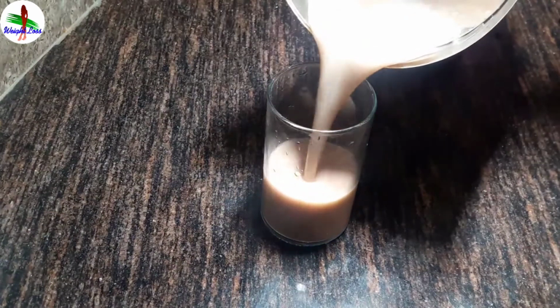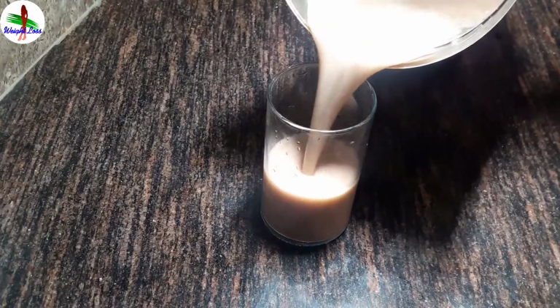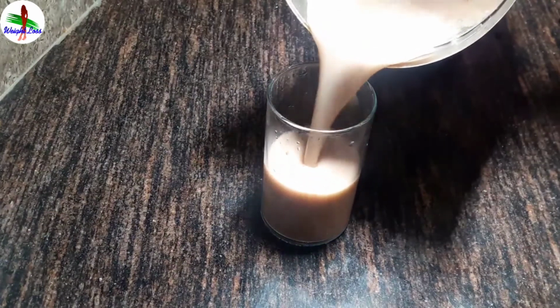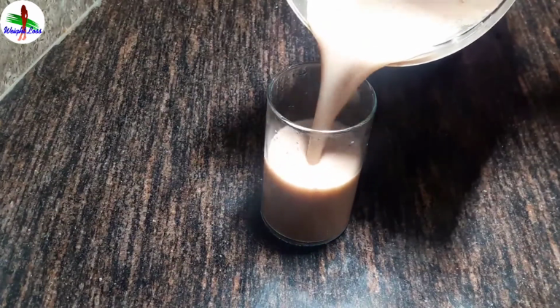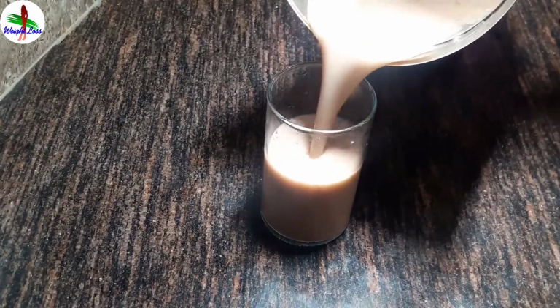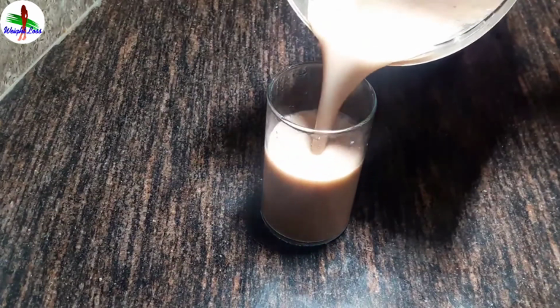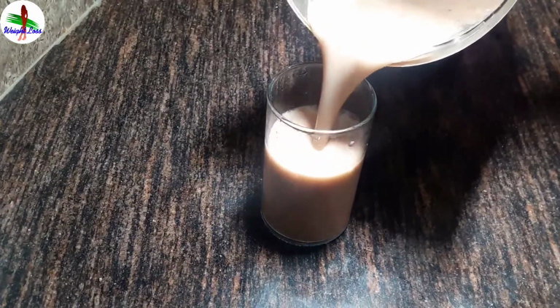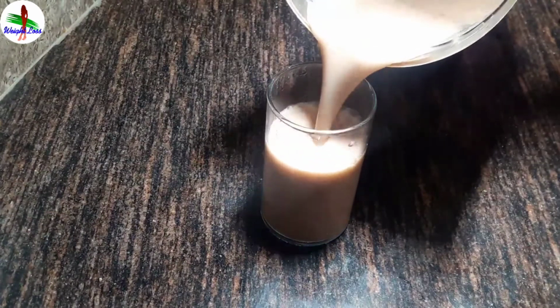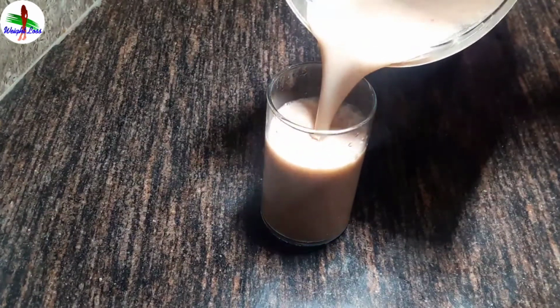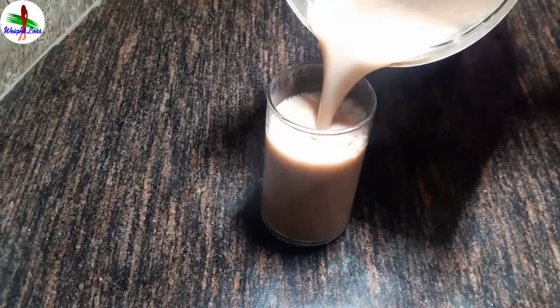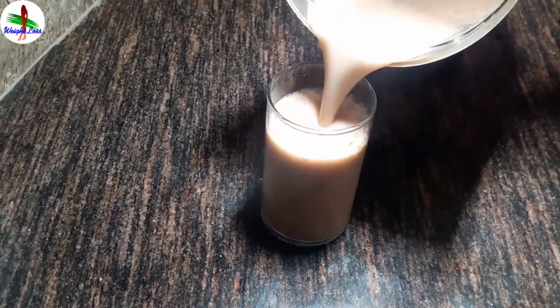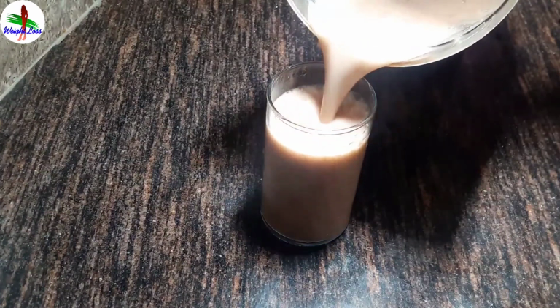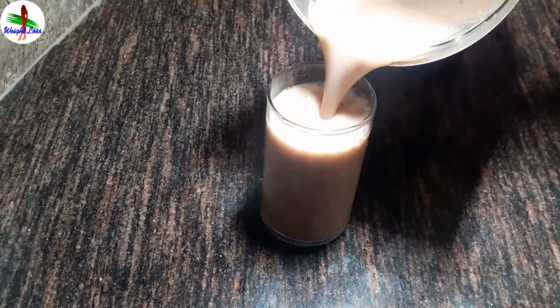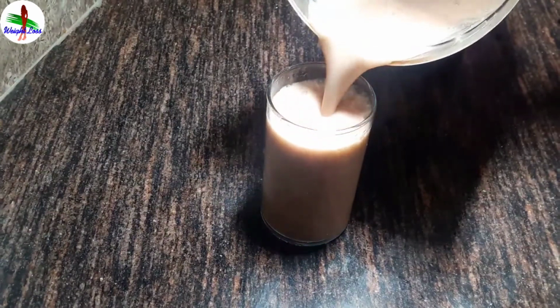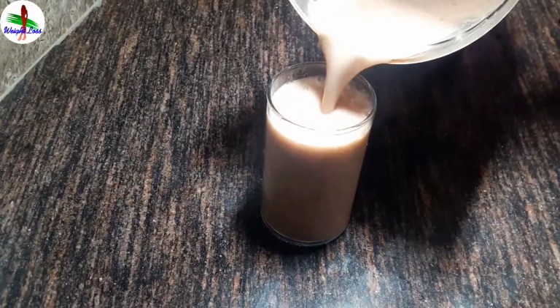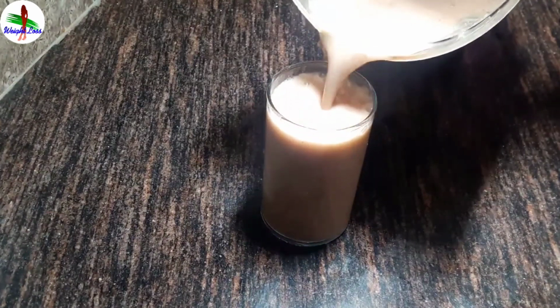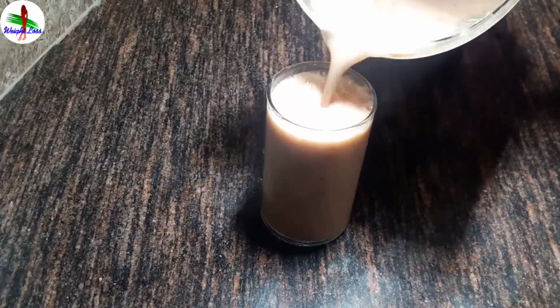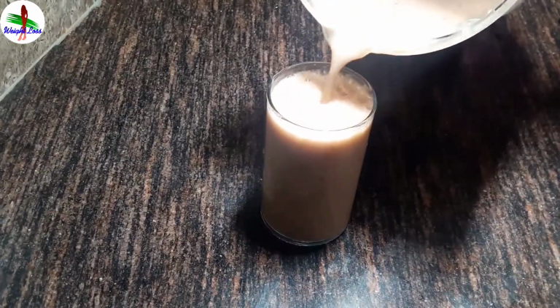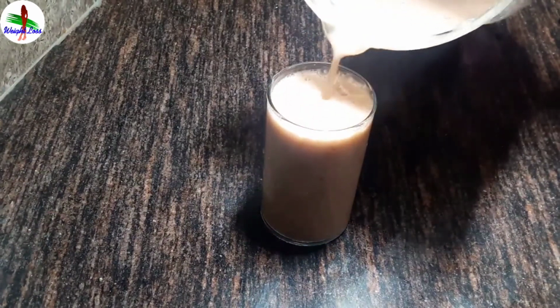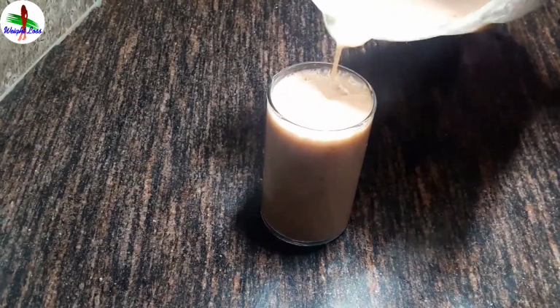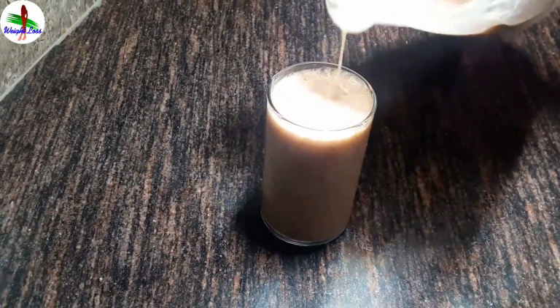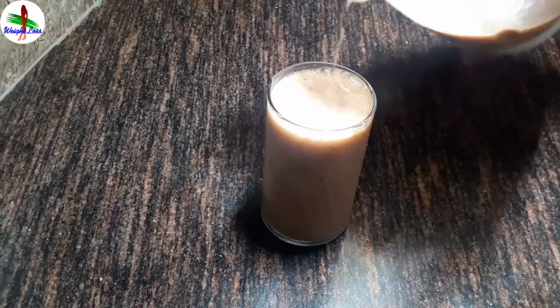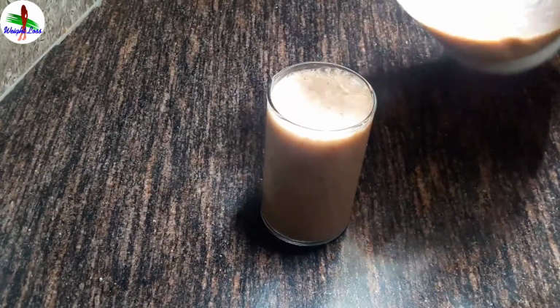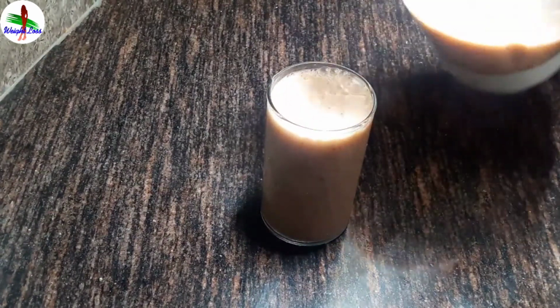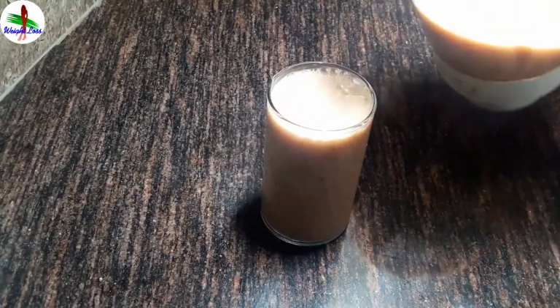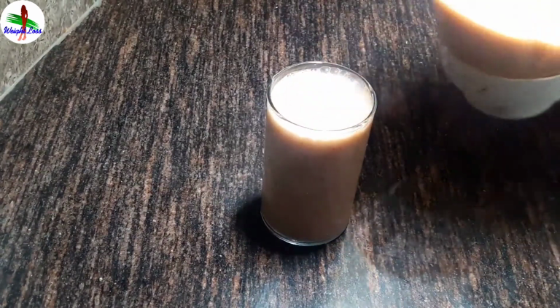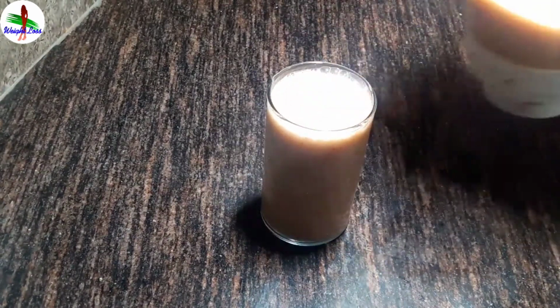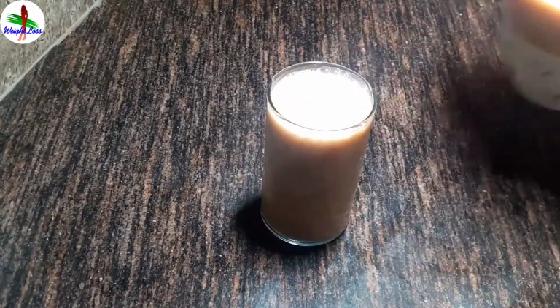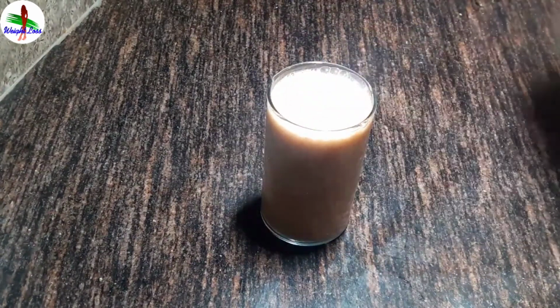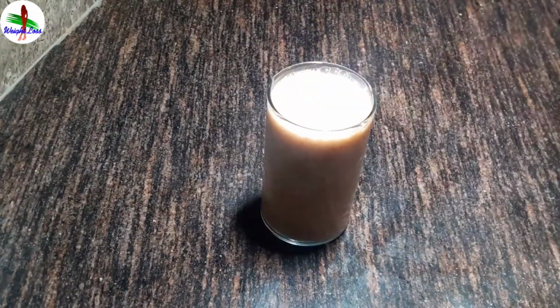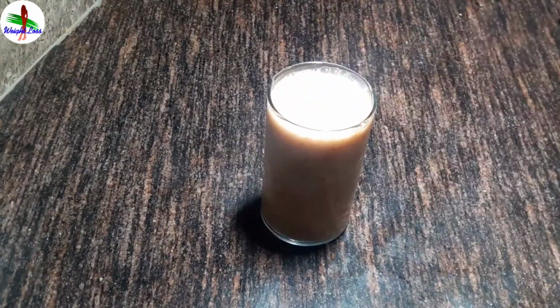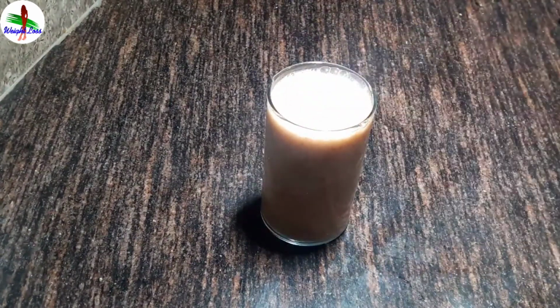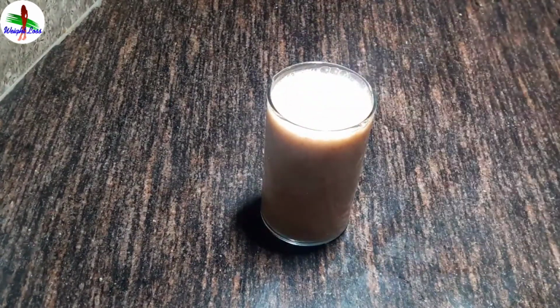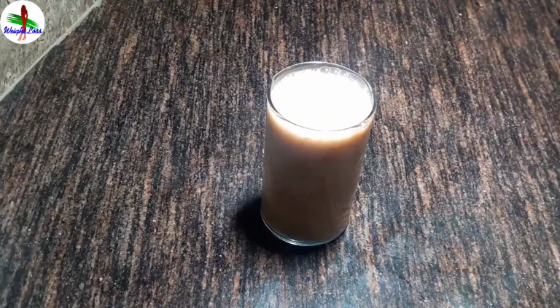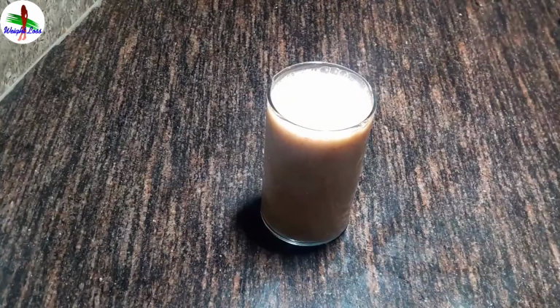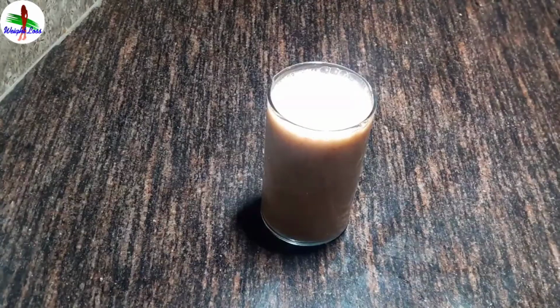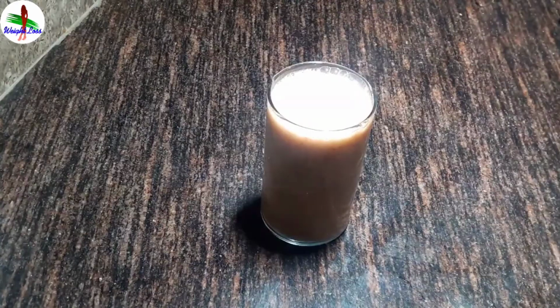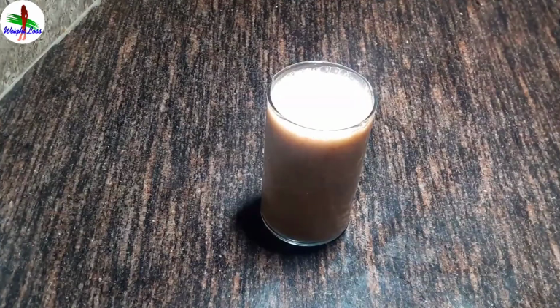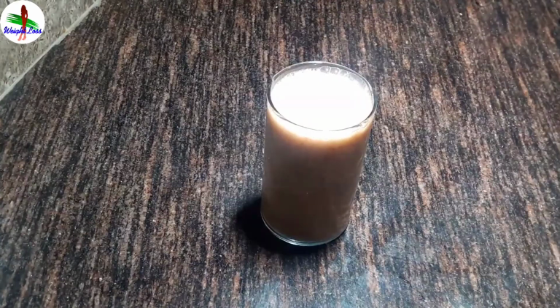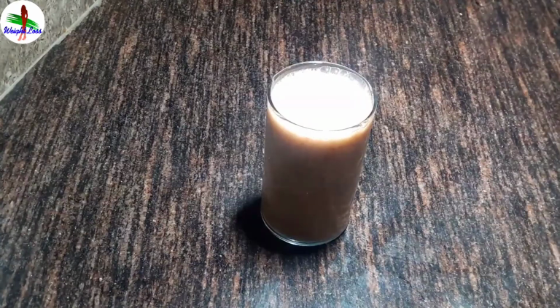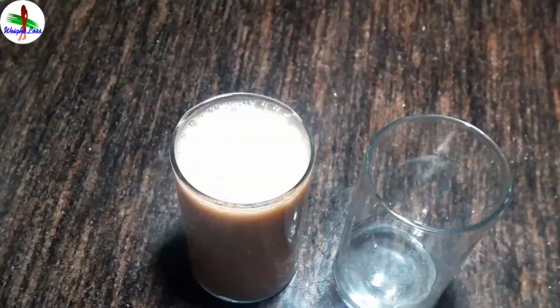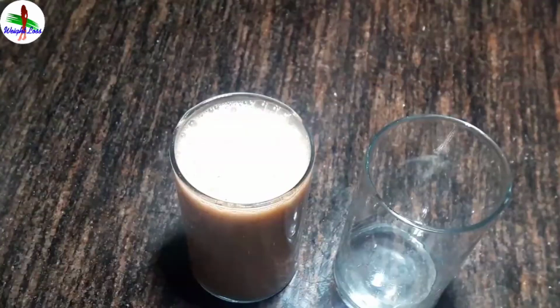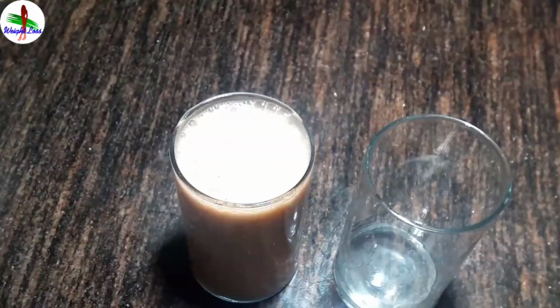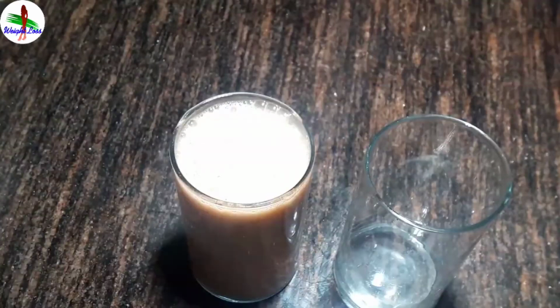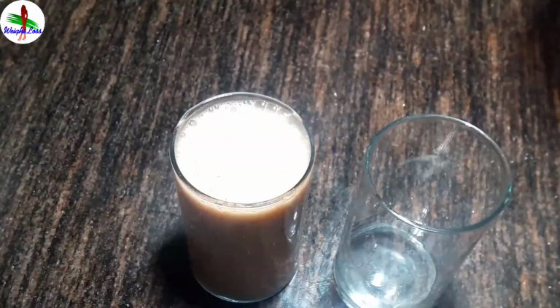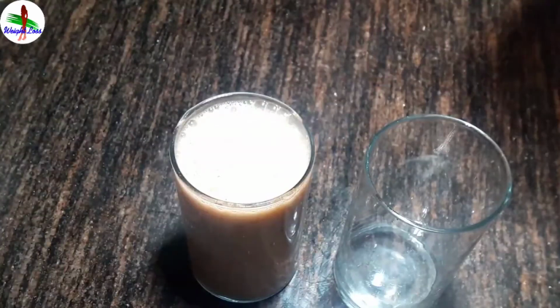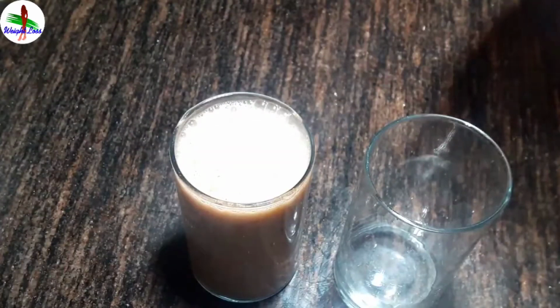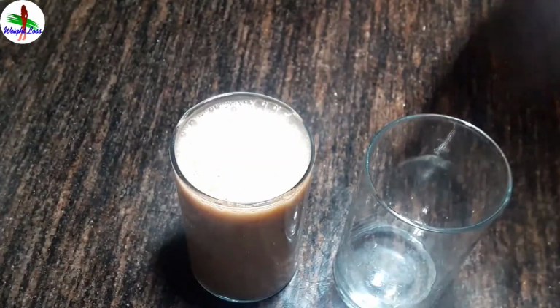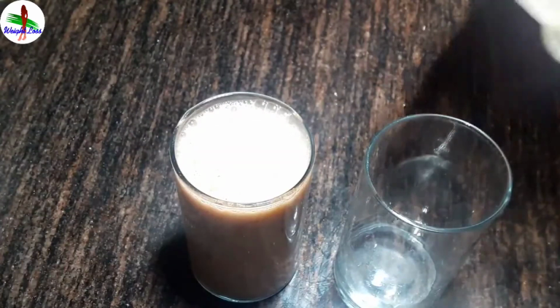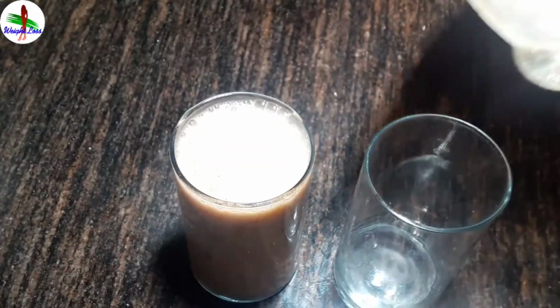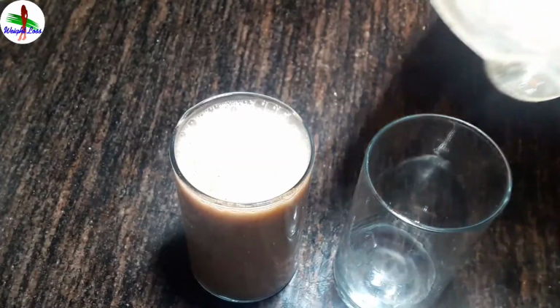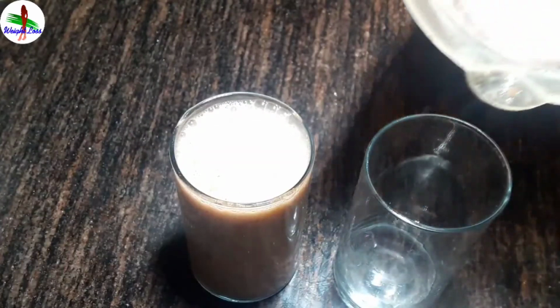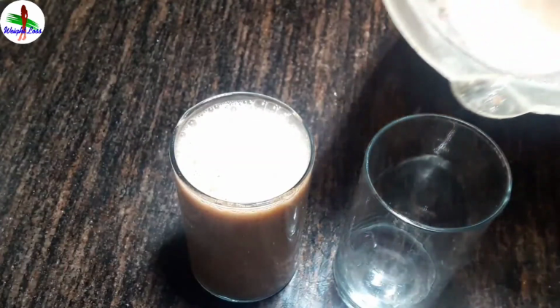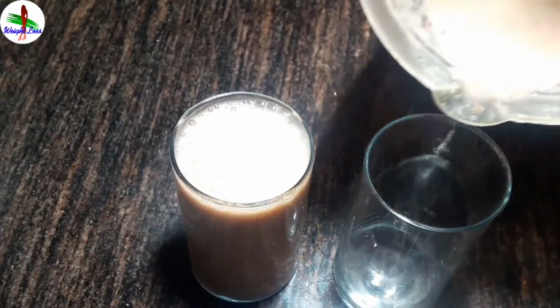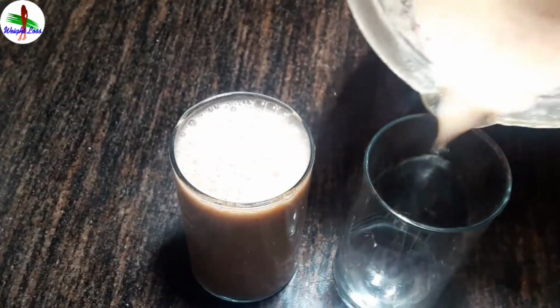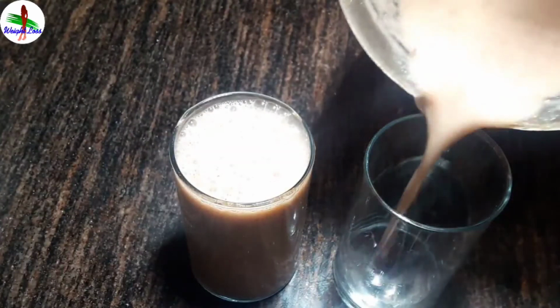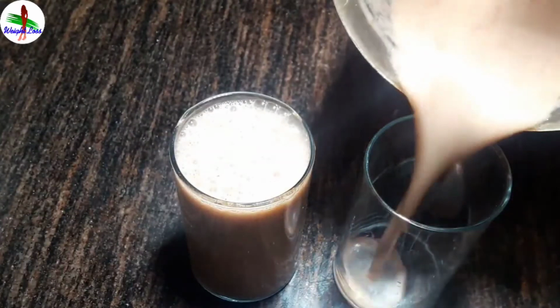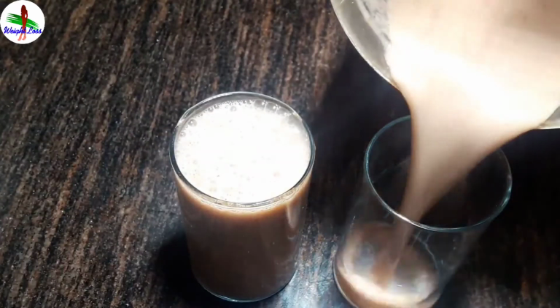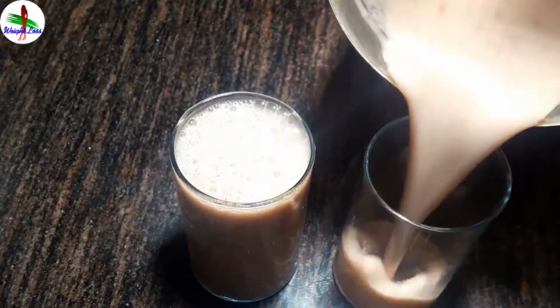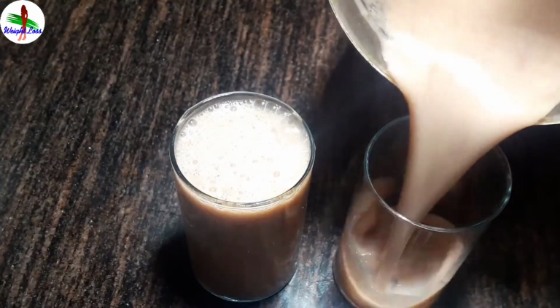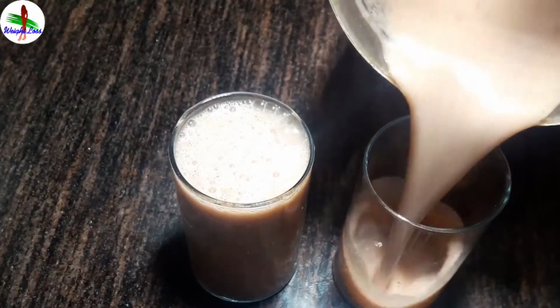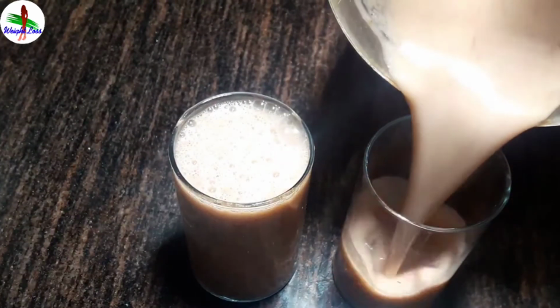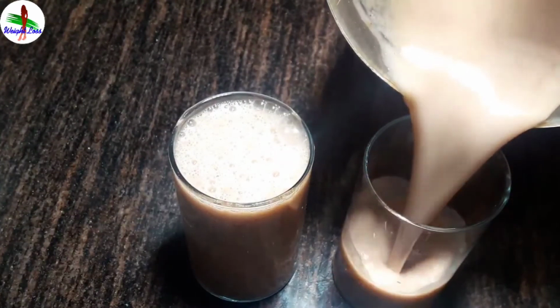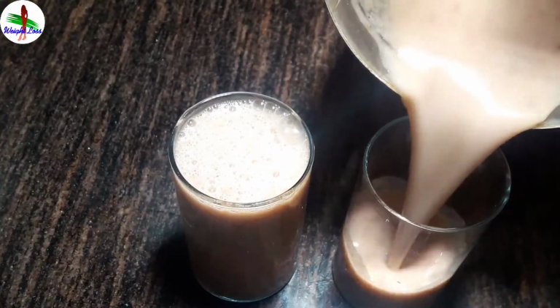Hello everyone. Today I am going to share a very healthy smoothie recipe for you: Plum Banana Smoothie.